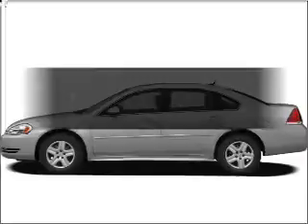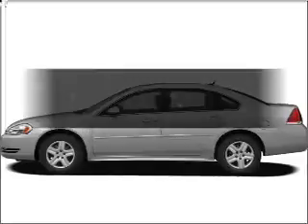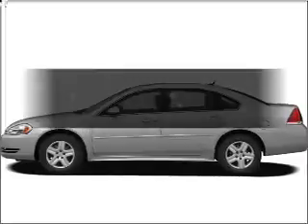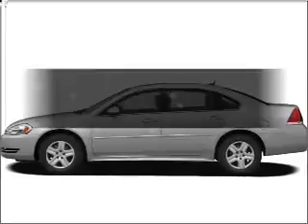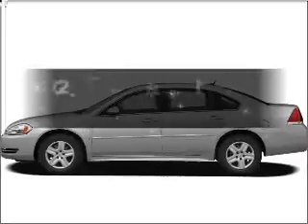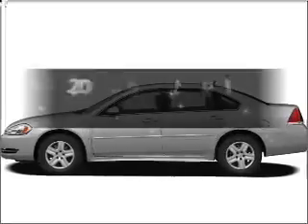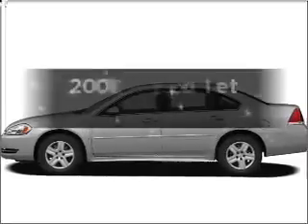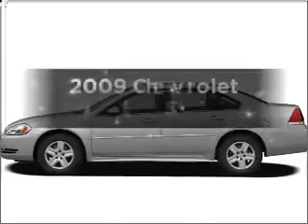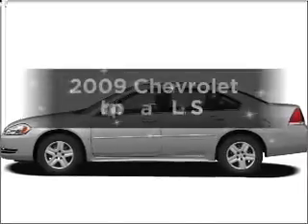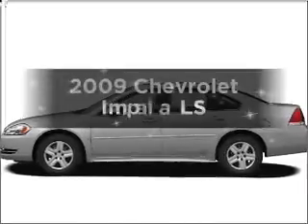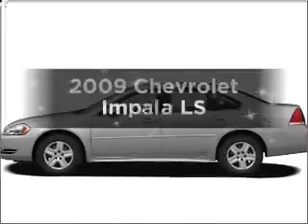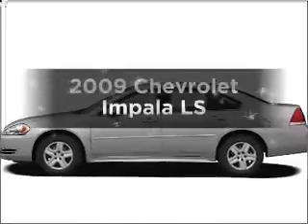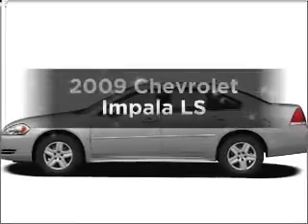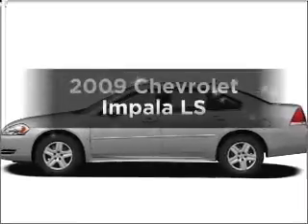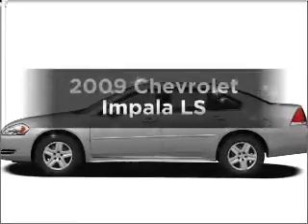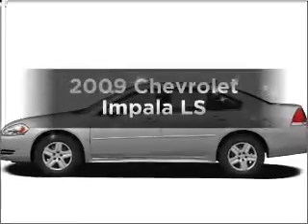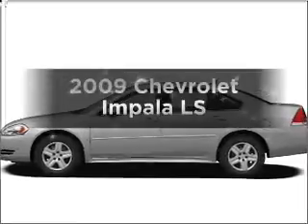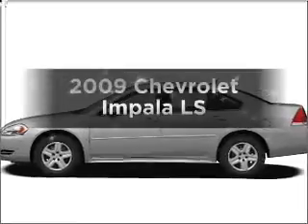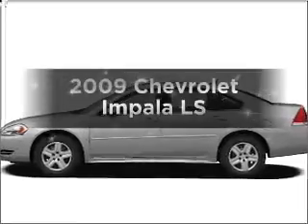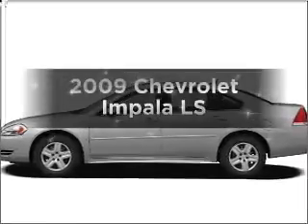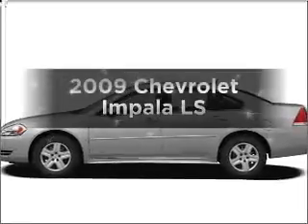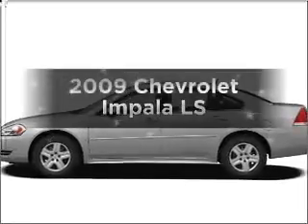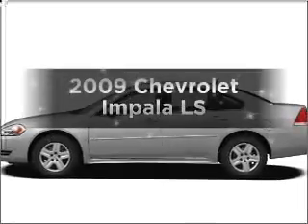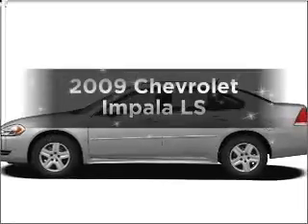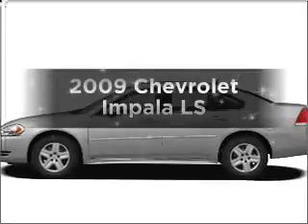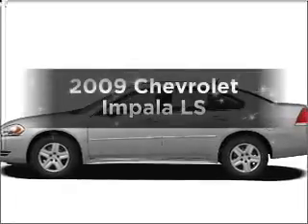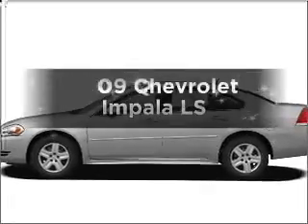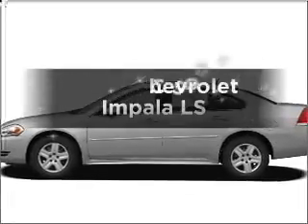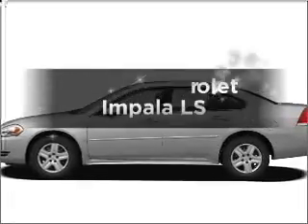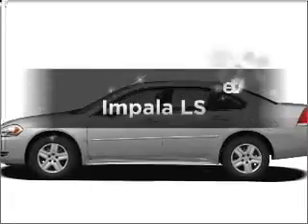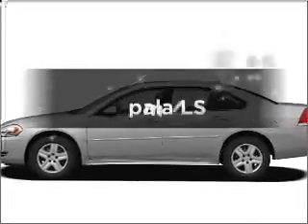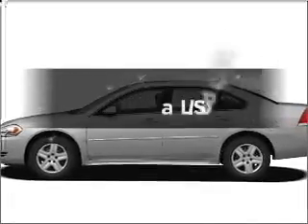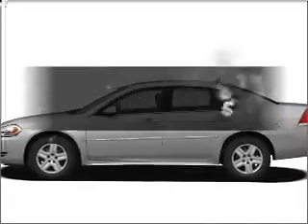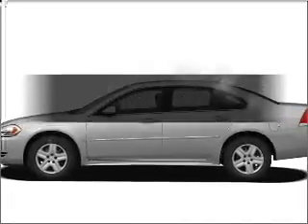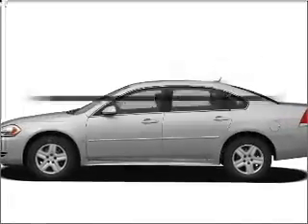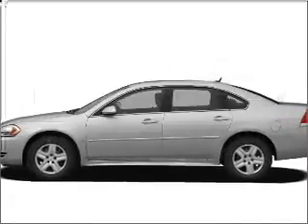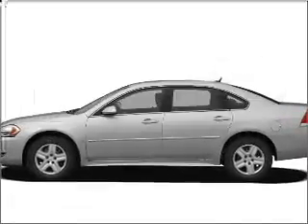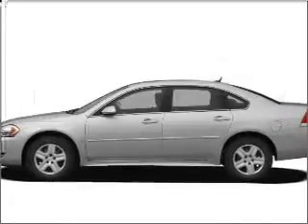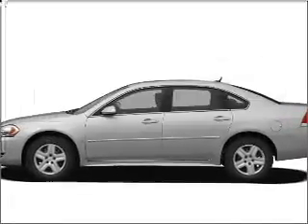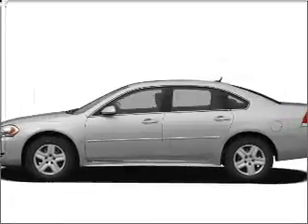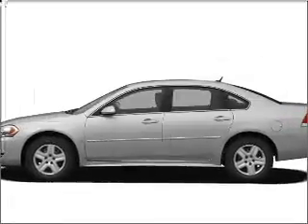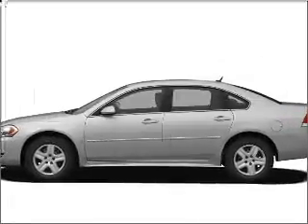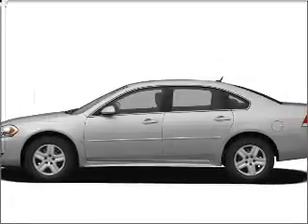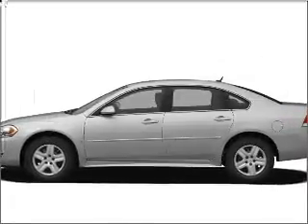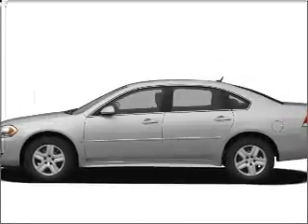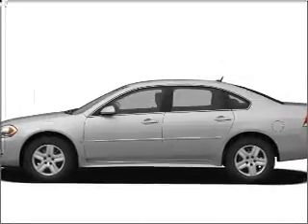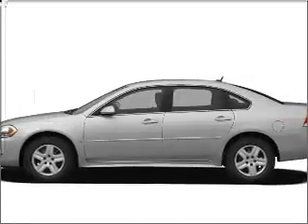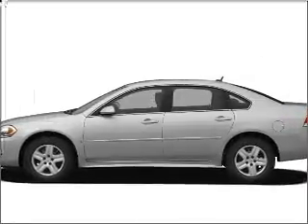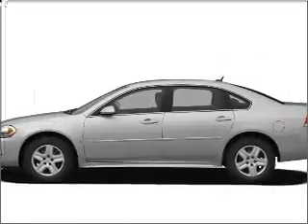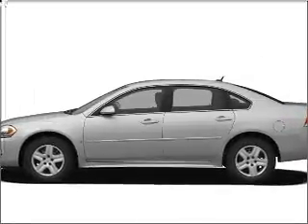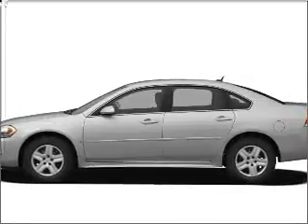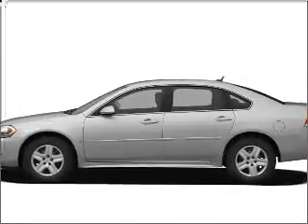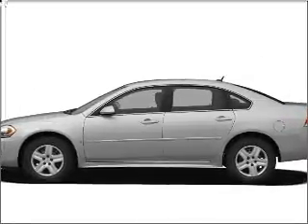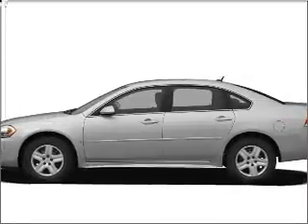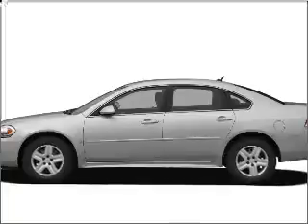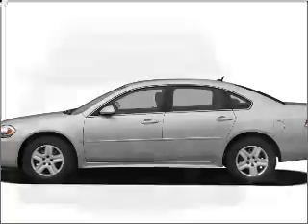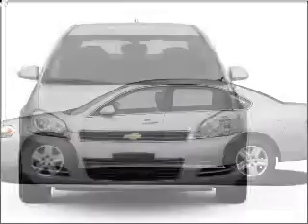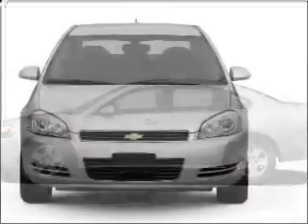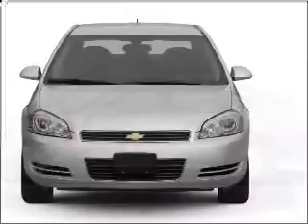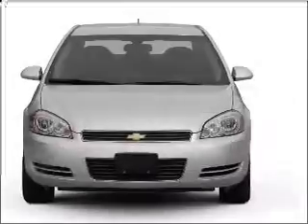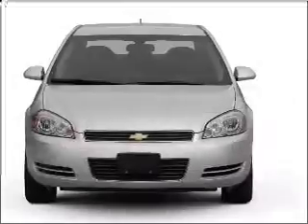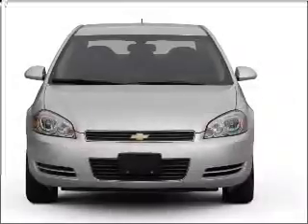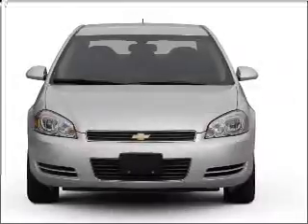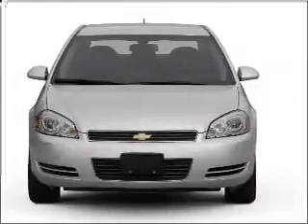Introducing the 2009 Chevrolet Impala. Travel the roads in style and comfort in this great vehicle.